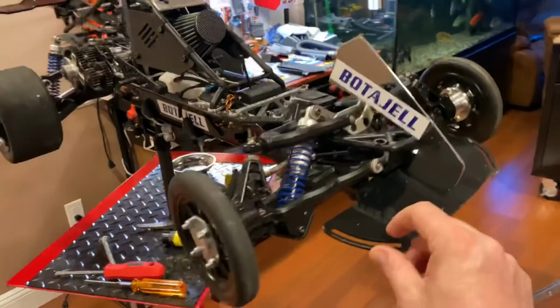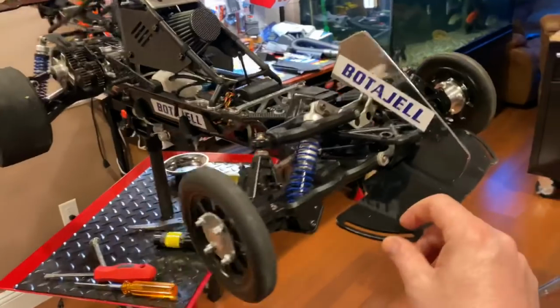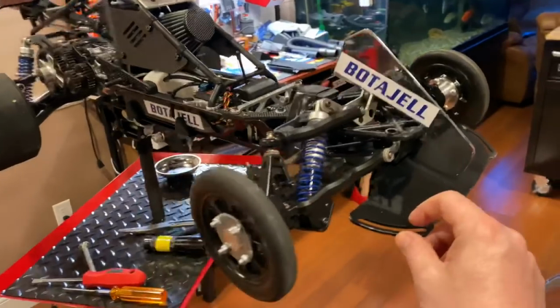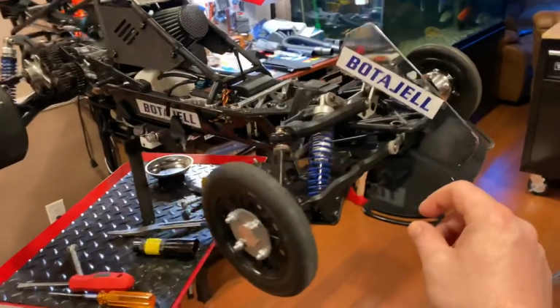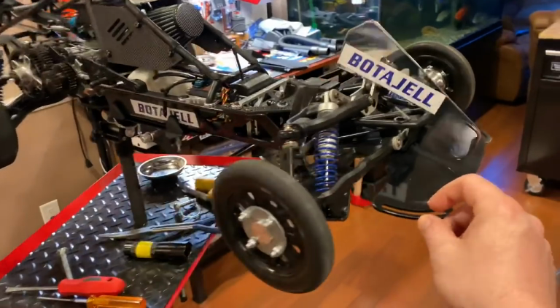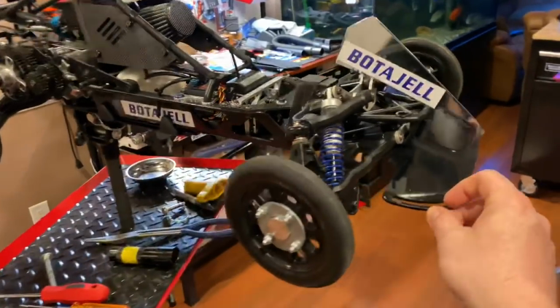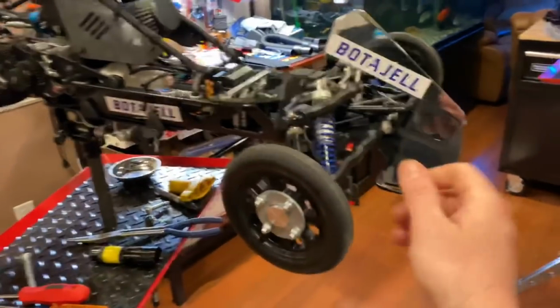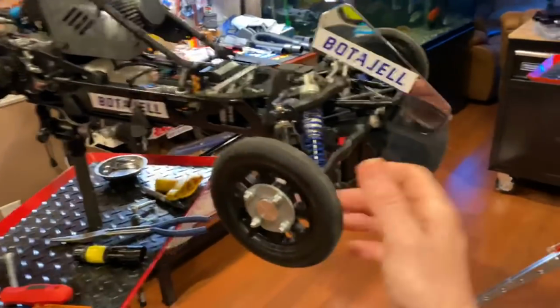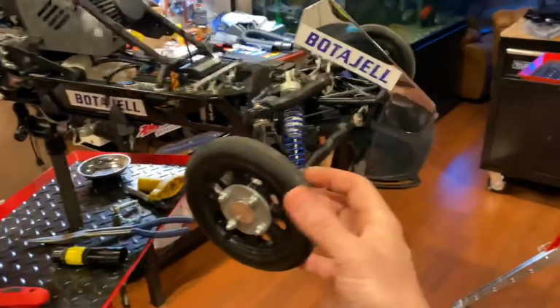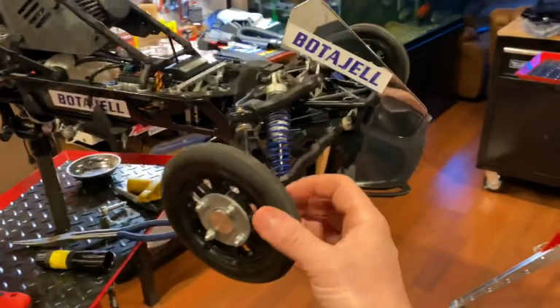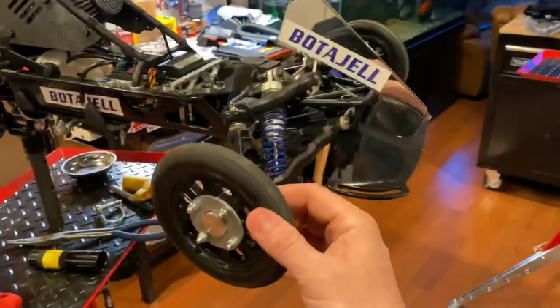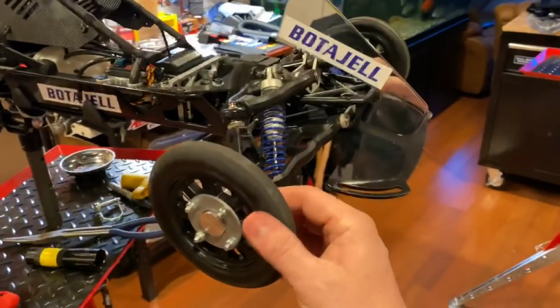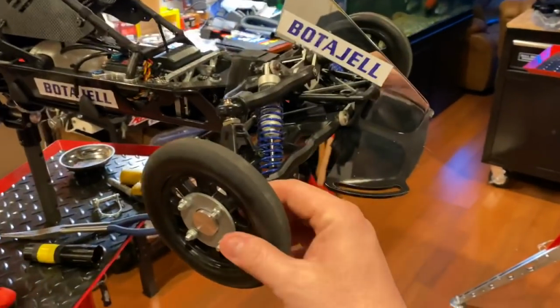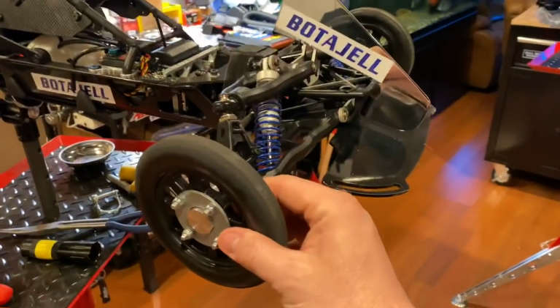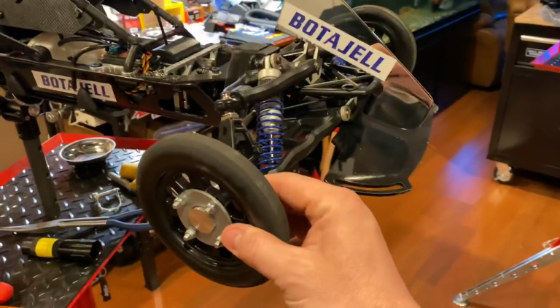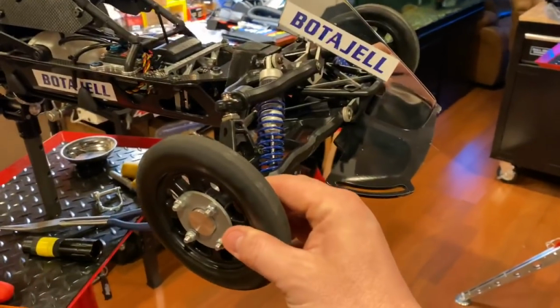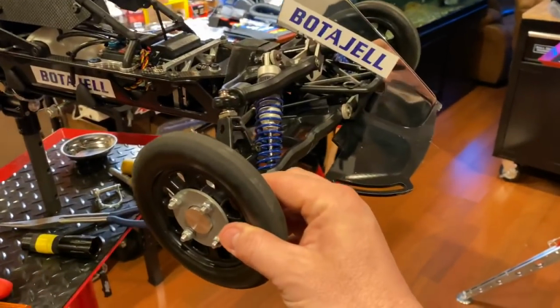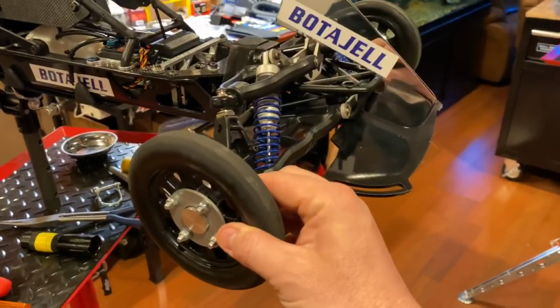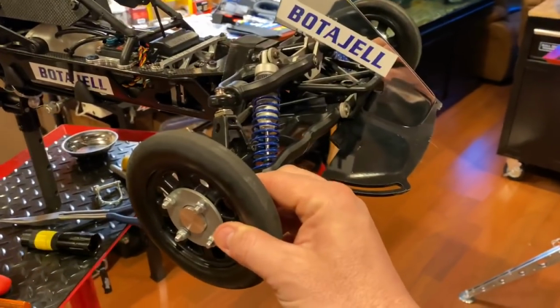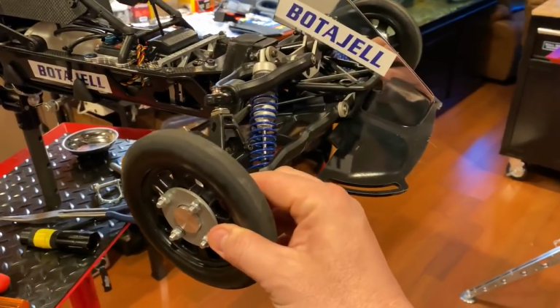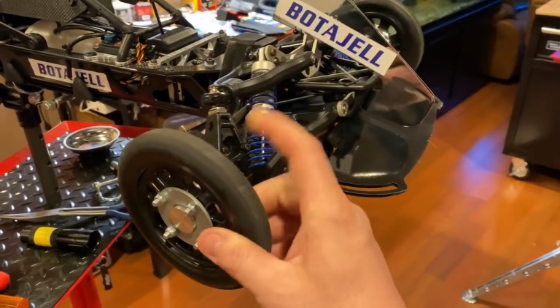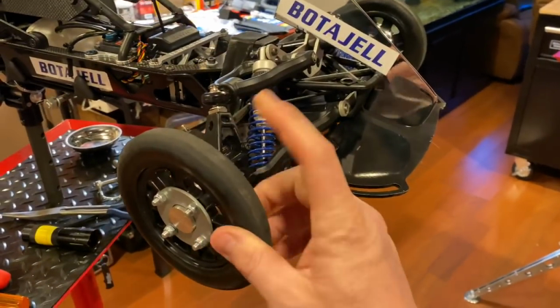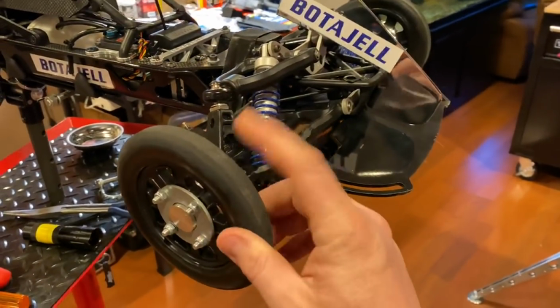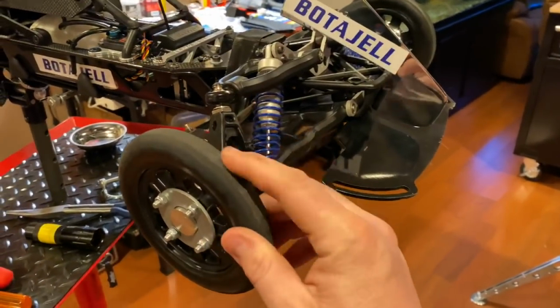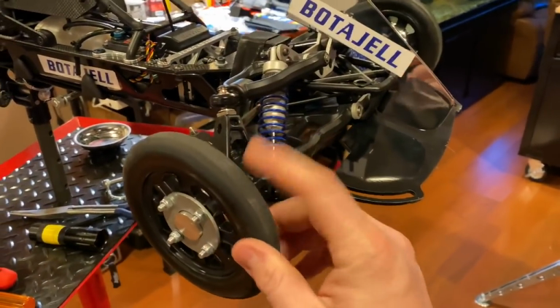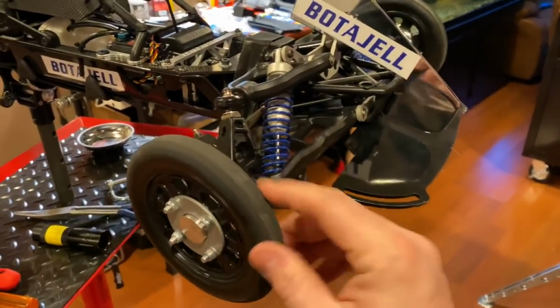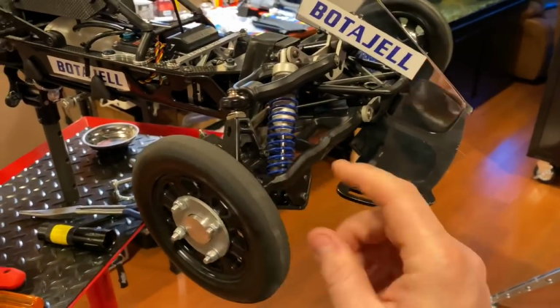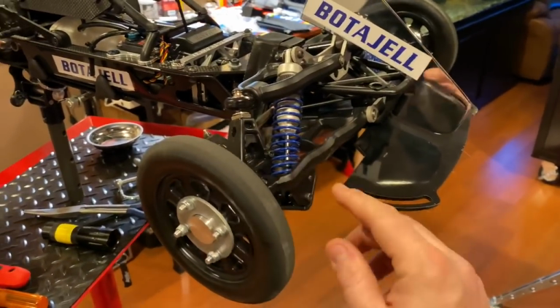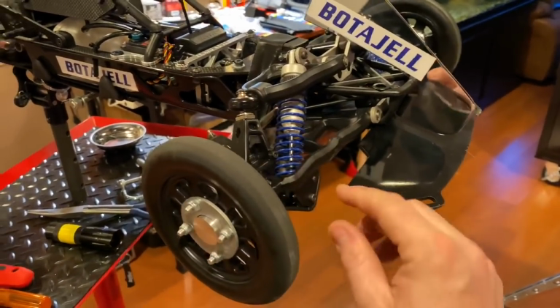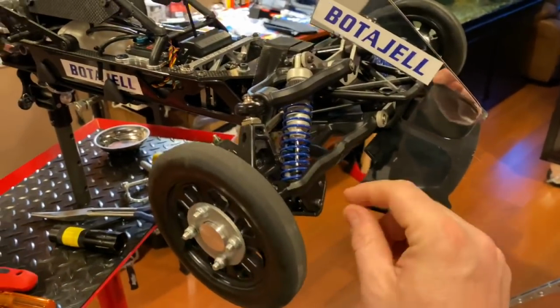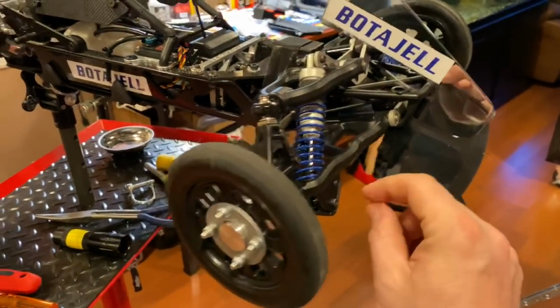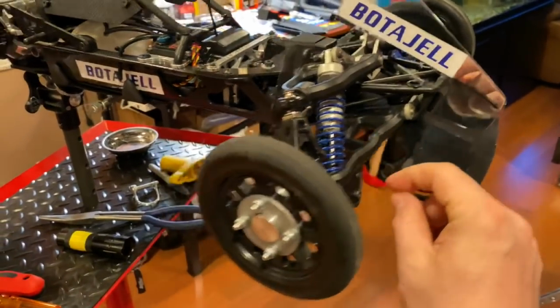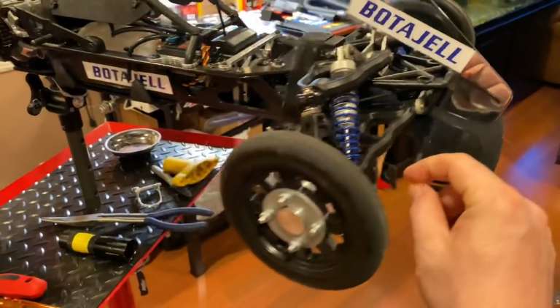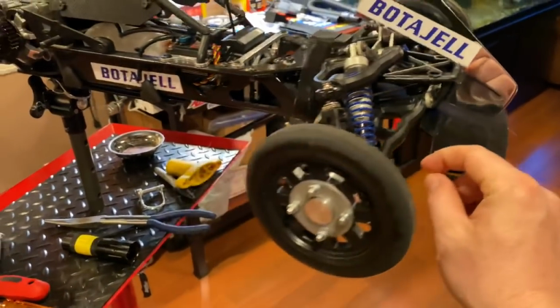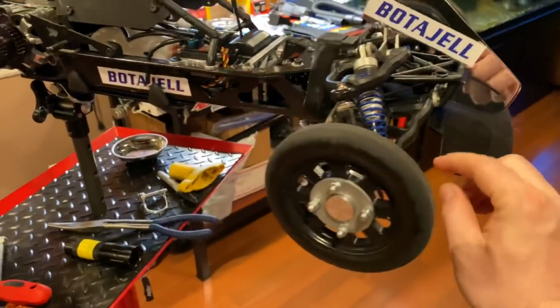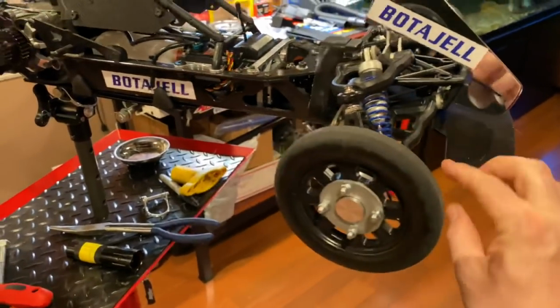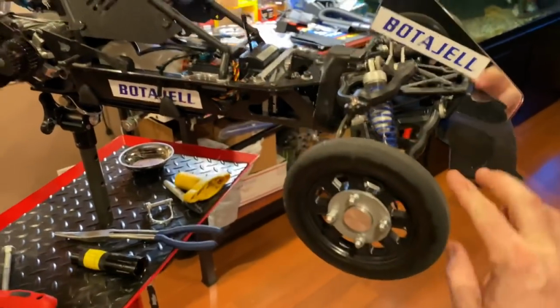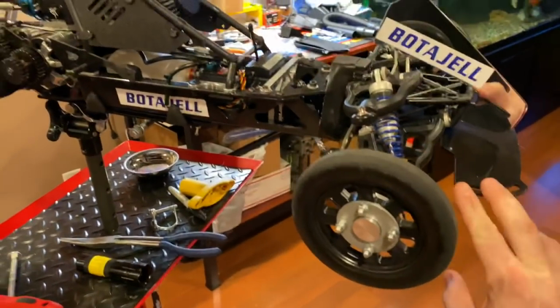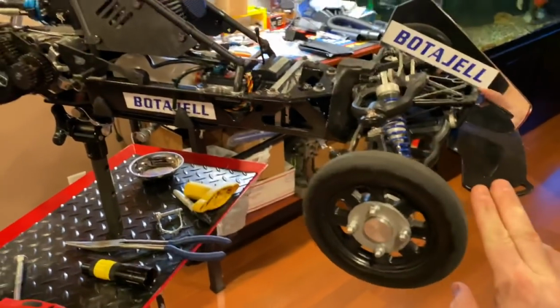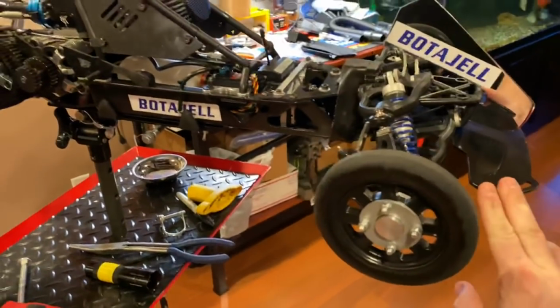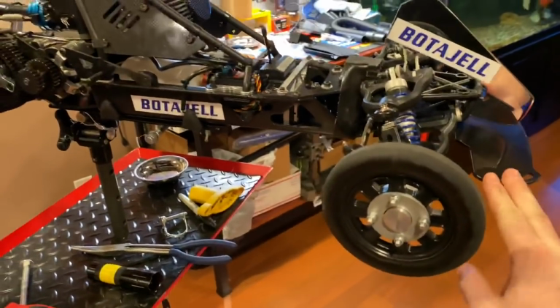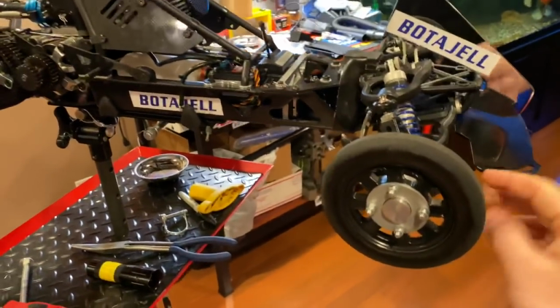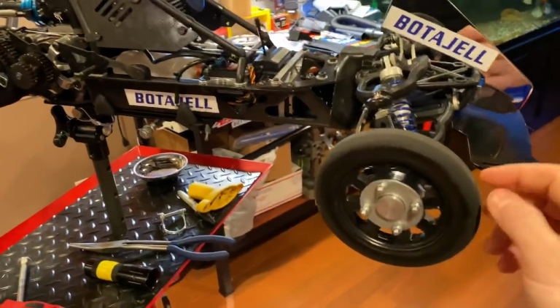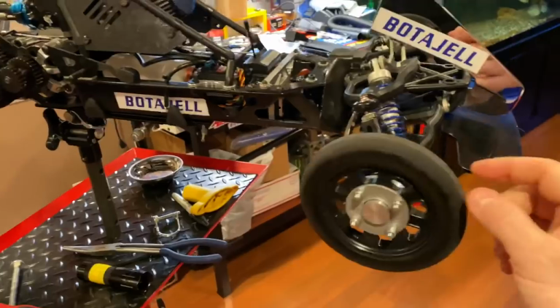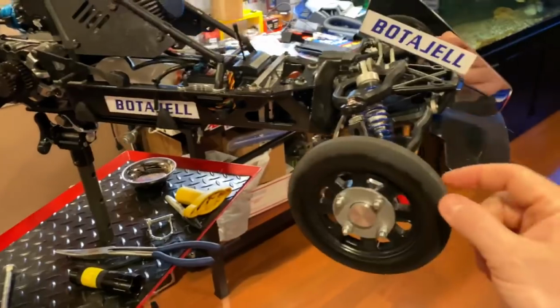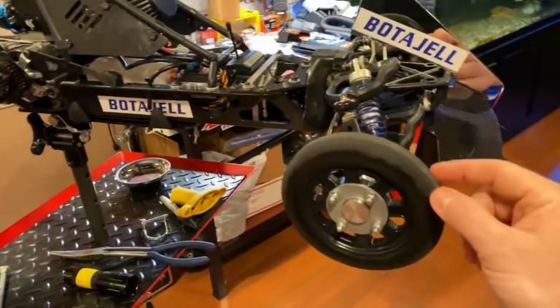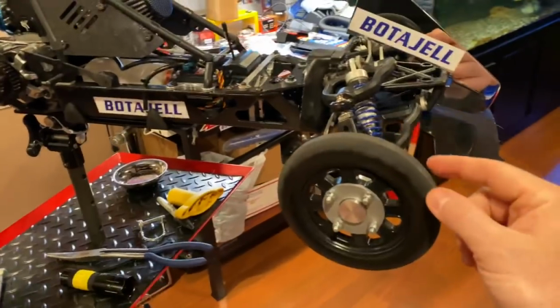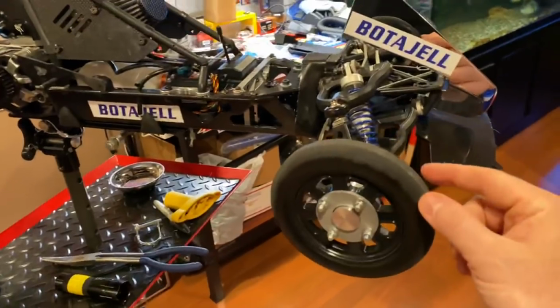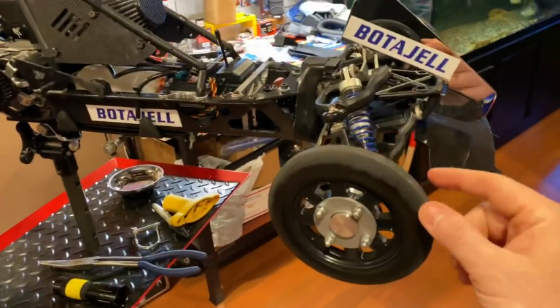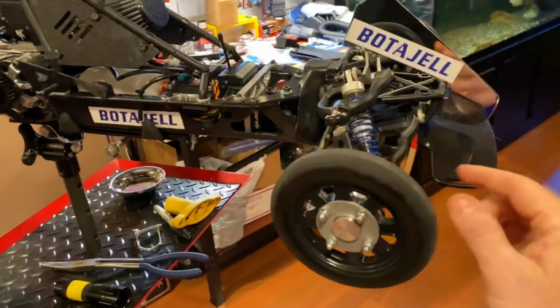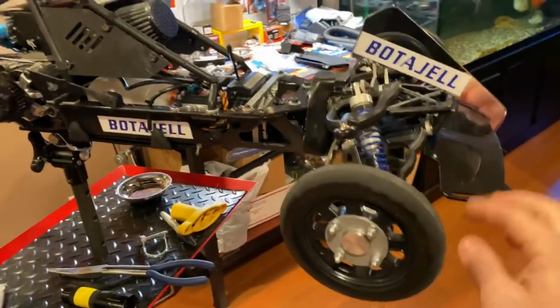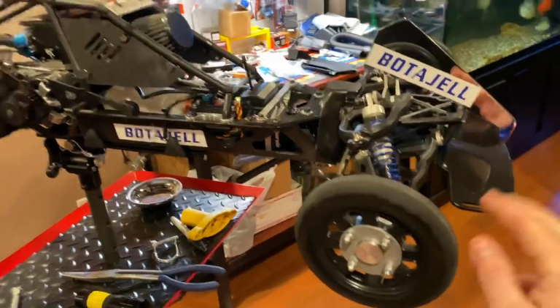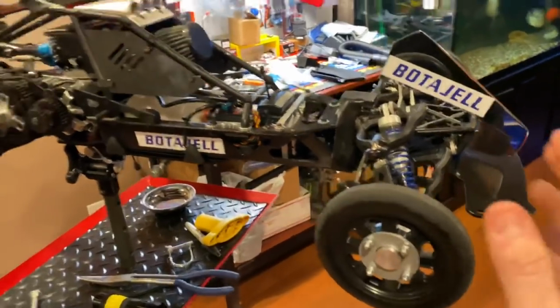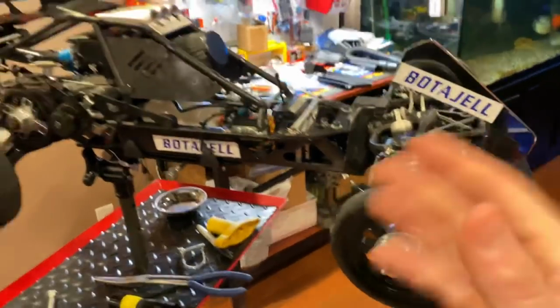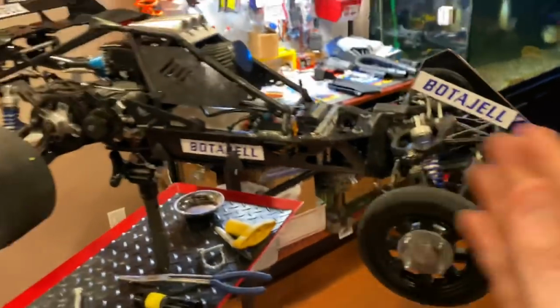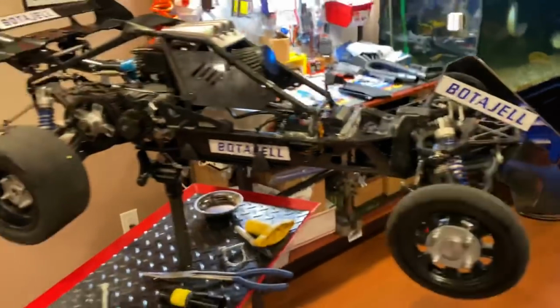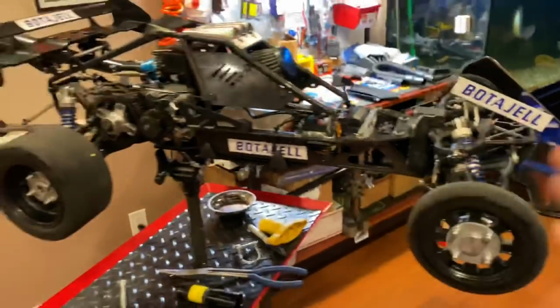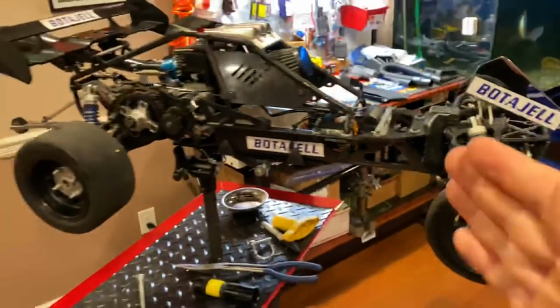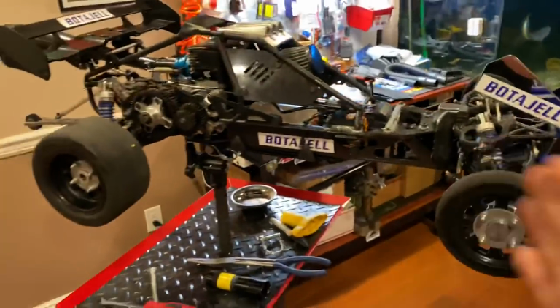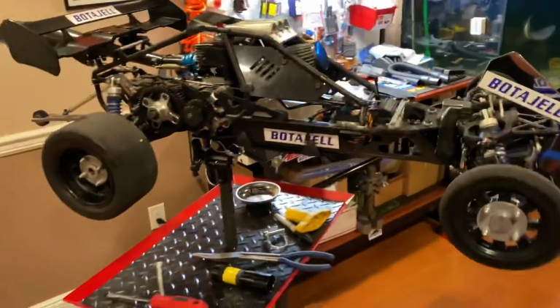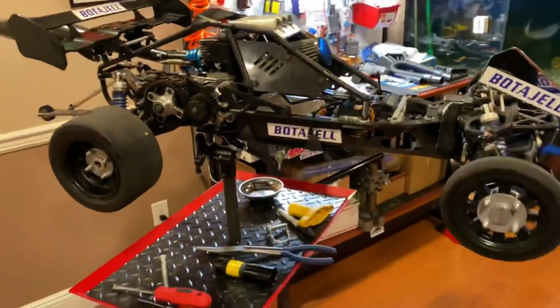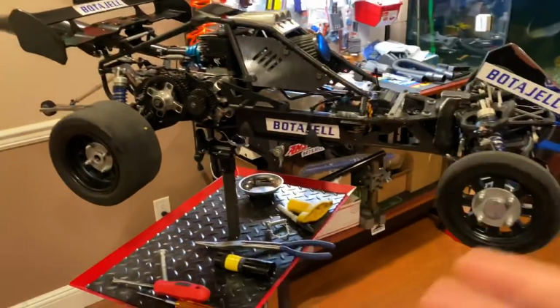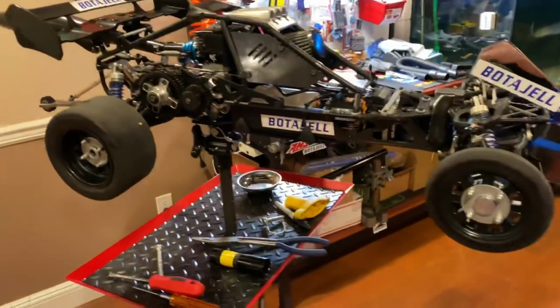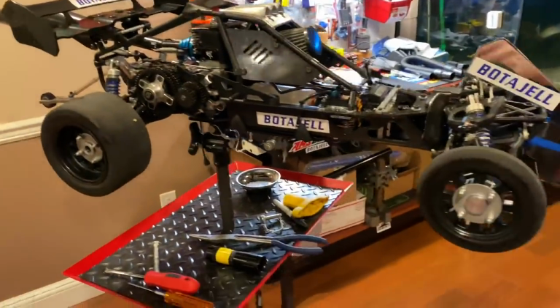I don't know if I'll be reusing these front wheels — I may go a little bit wider because it handles better.